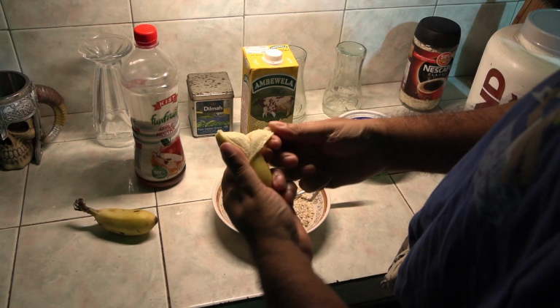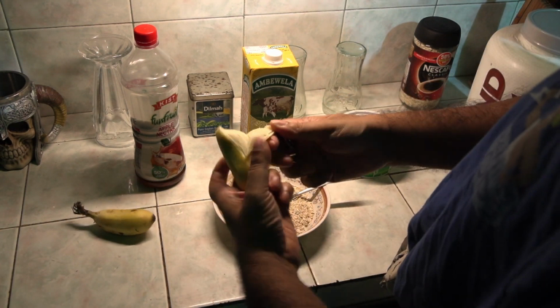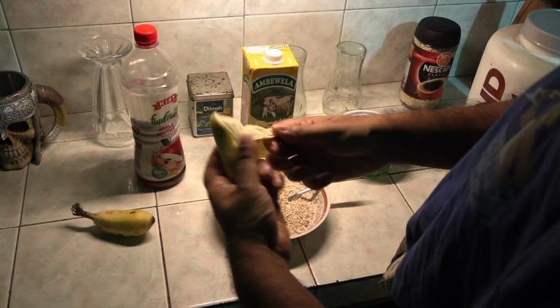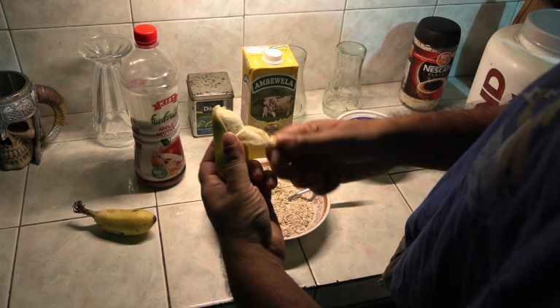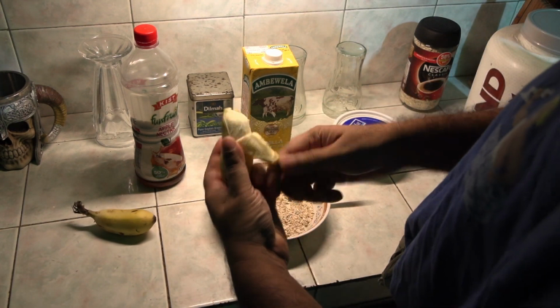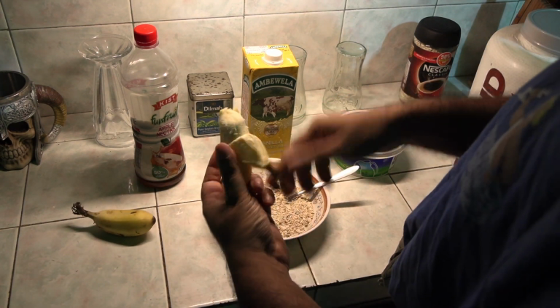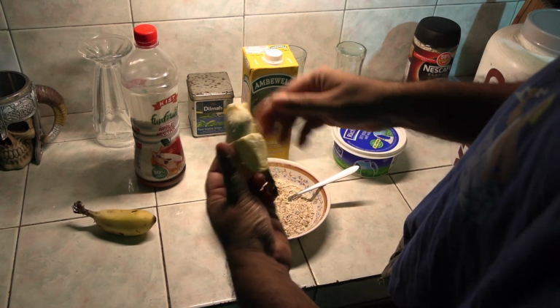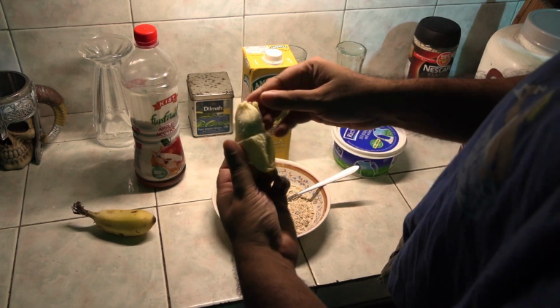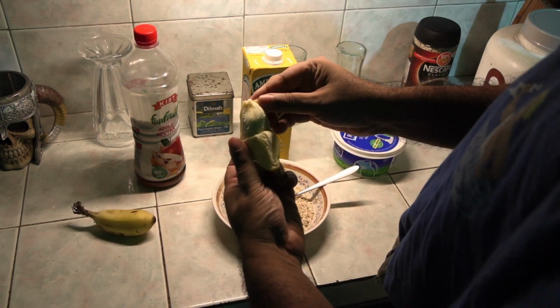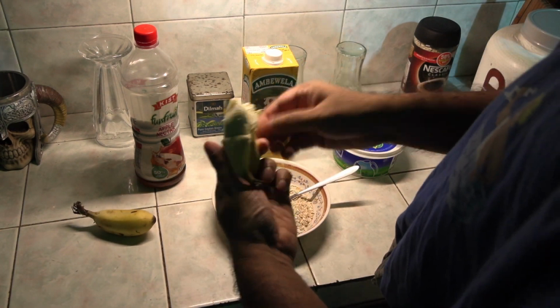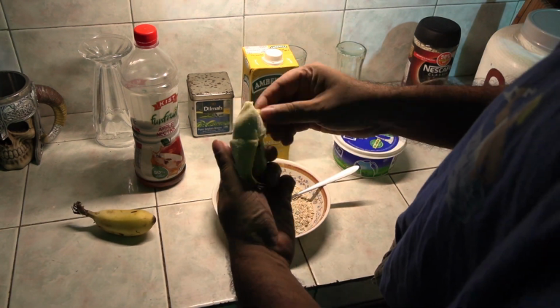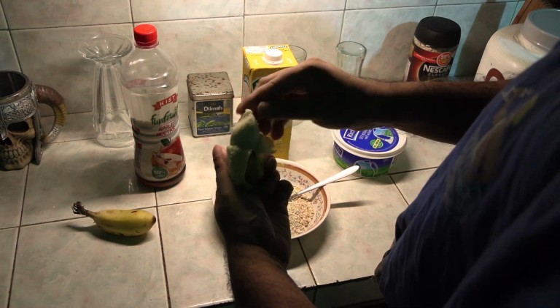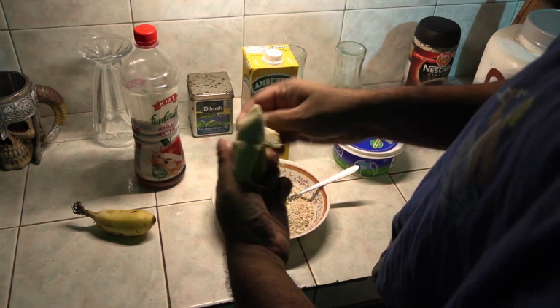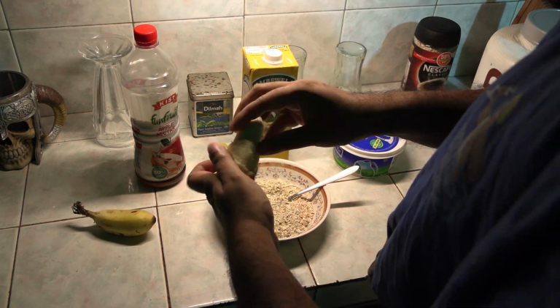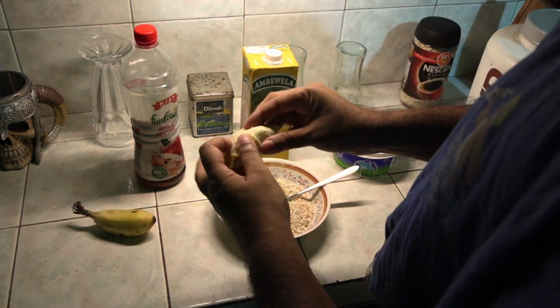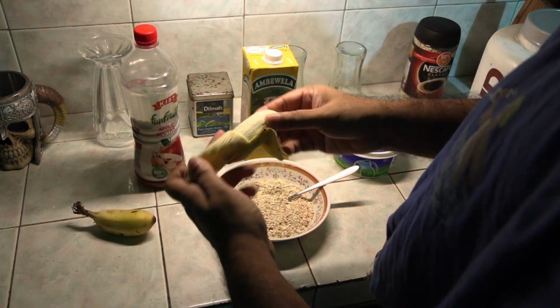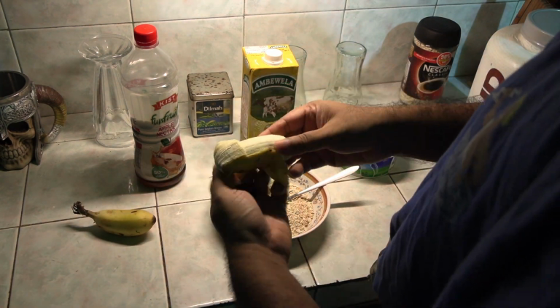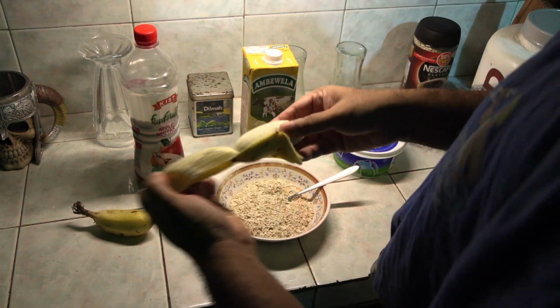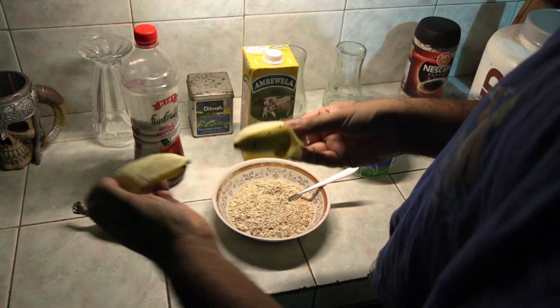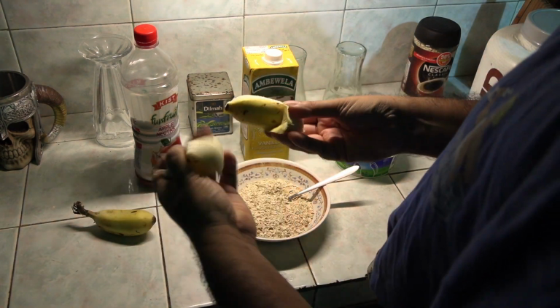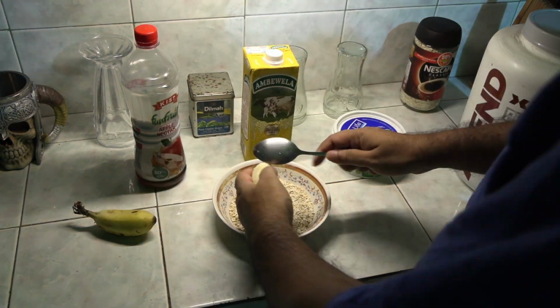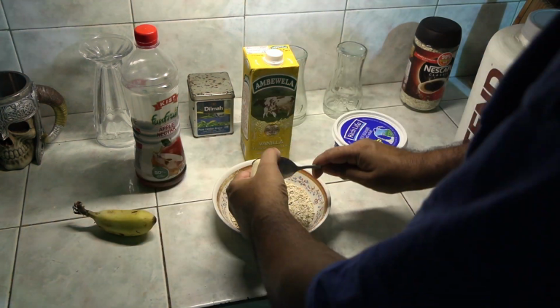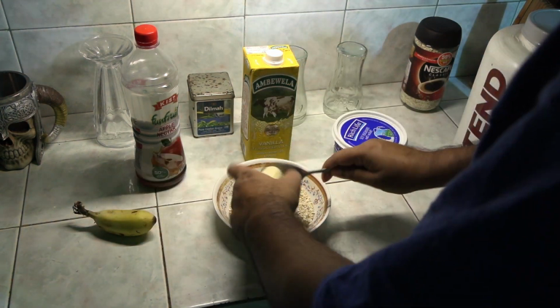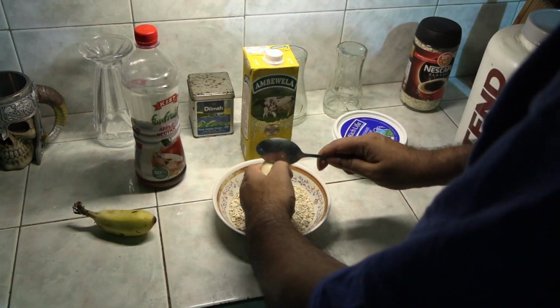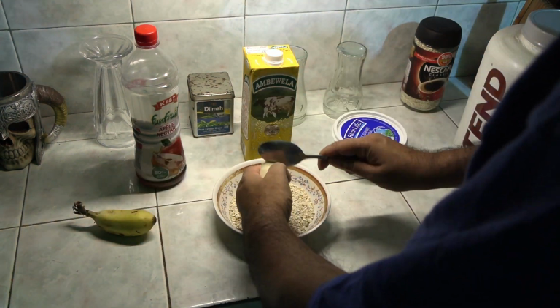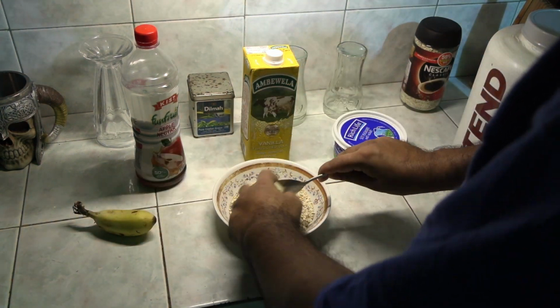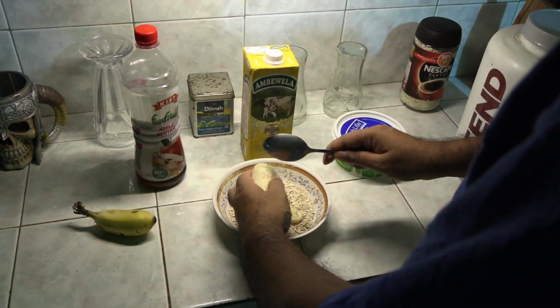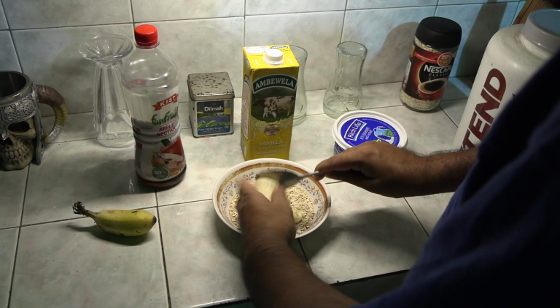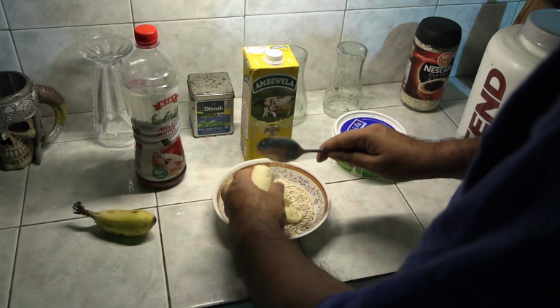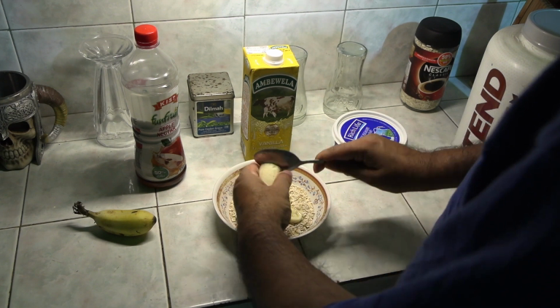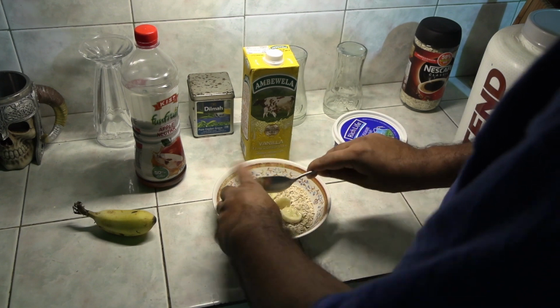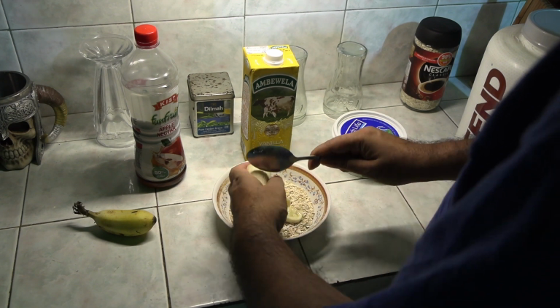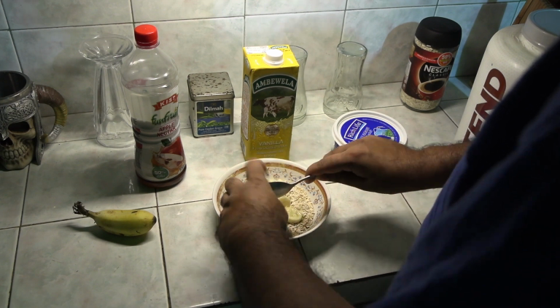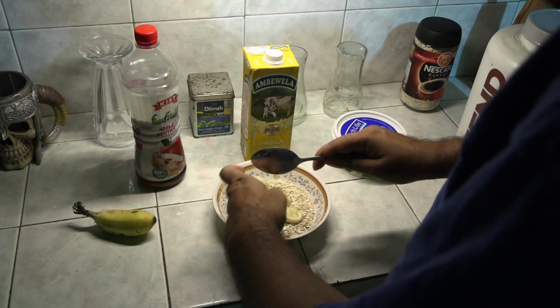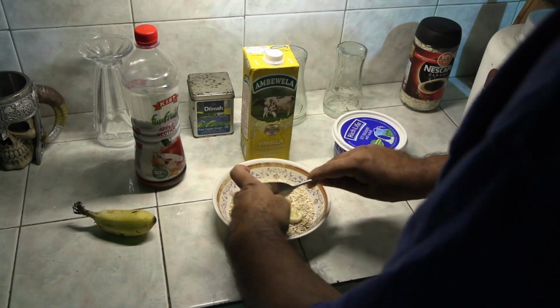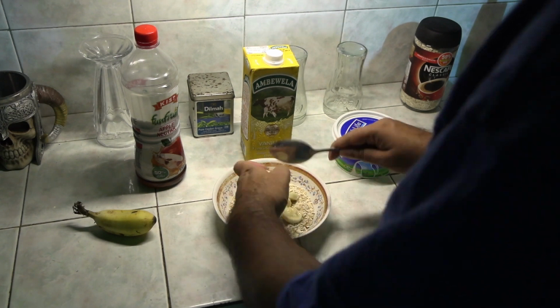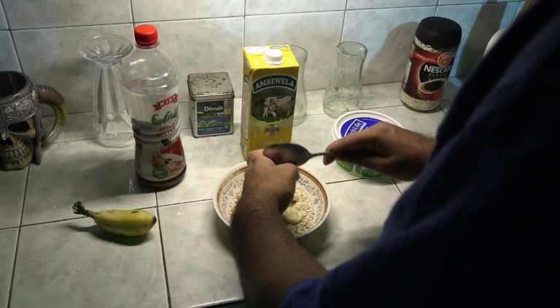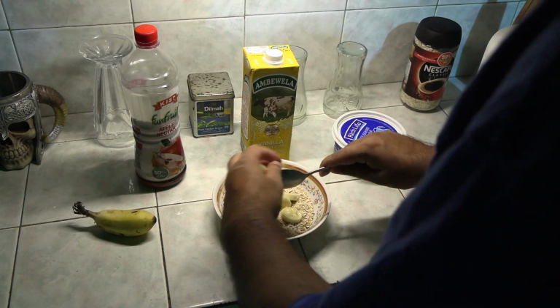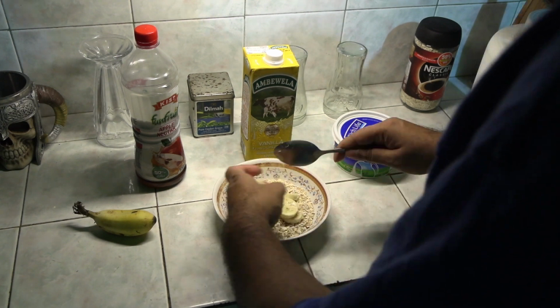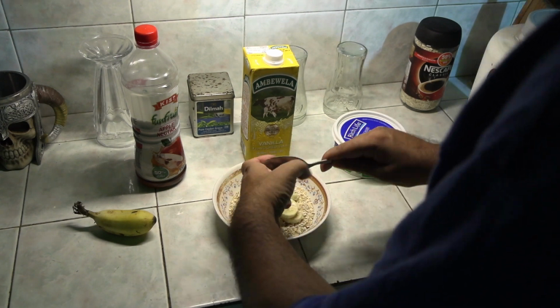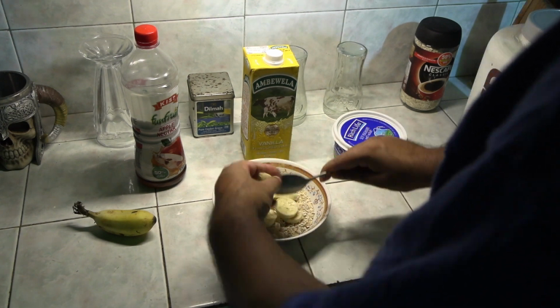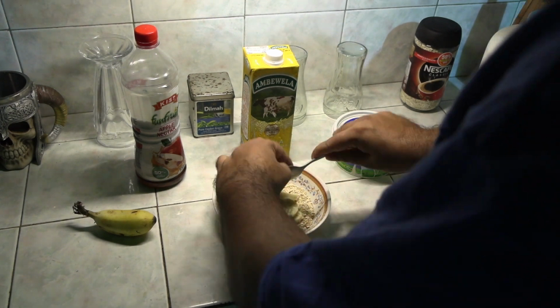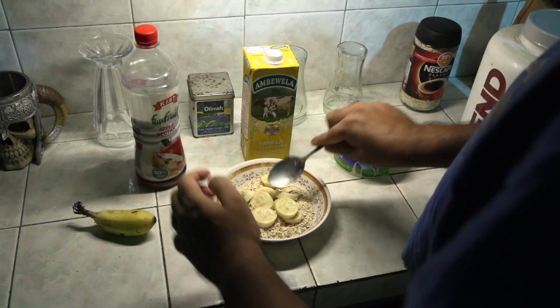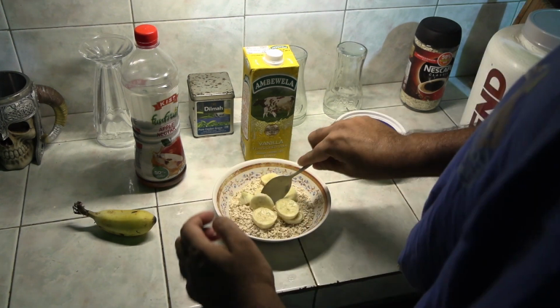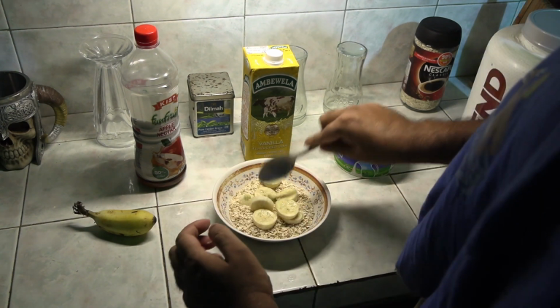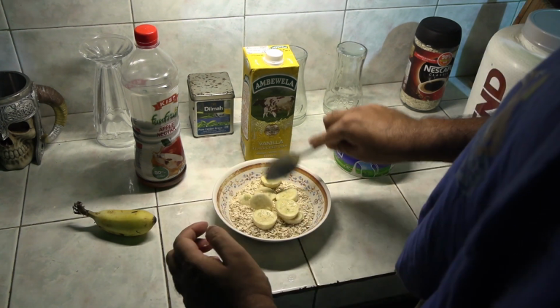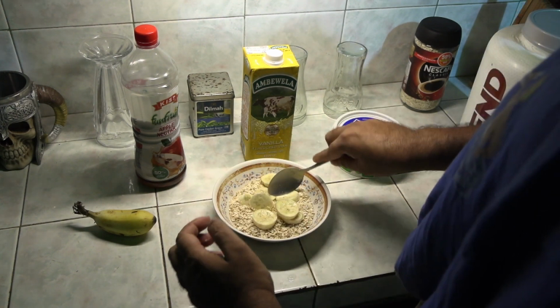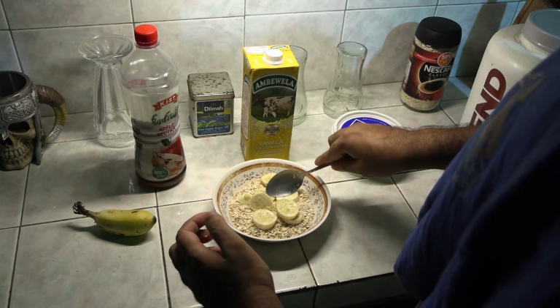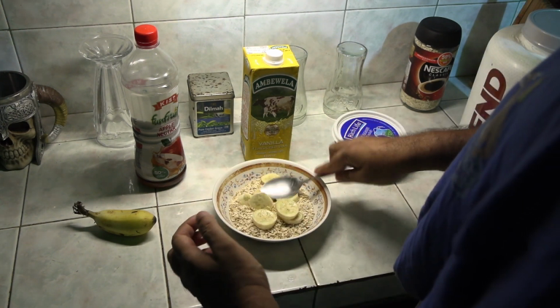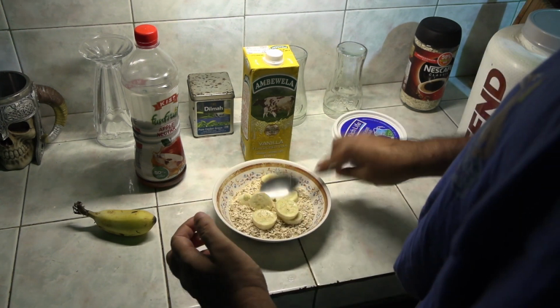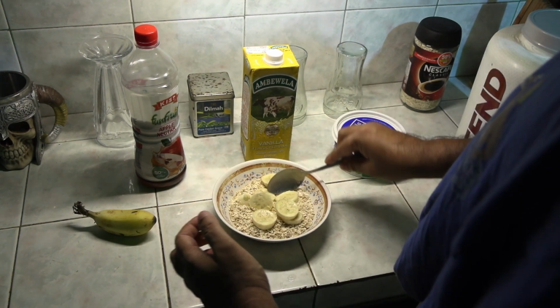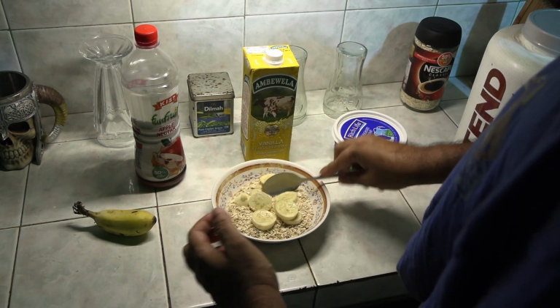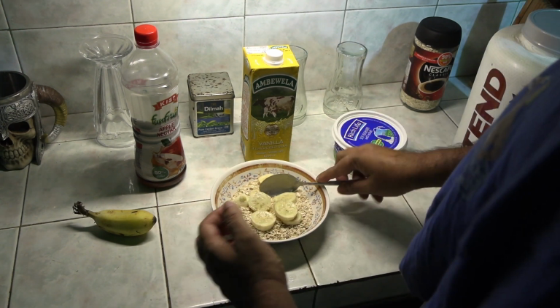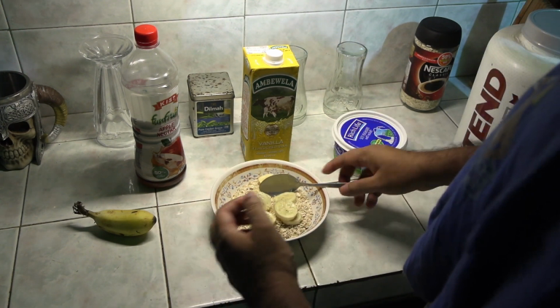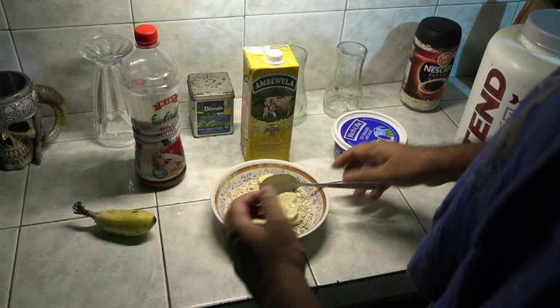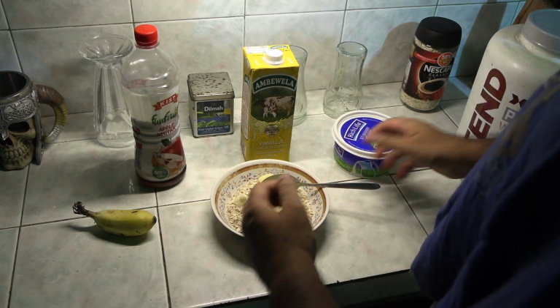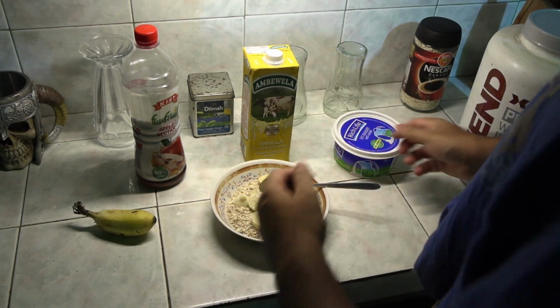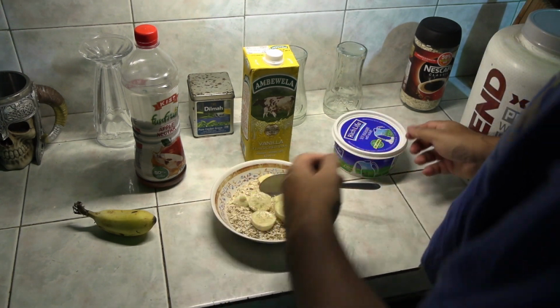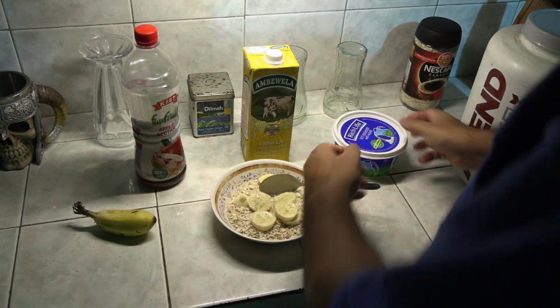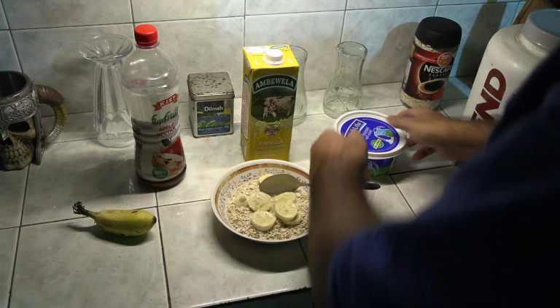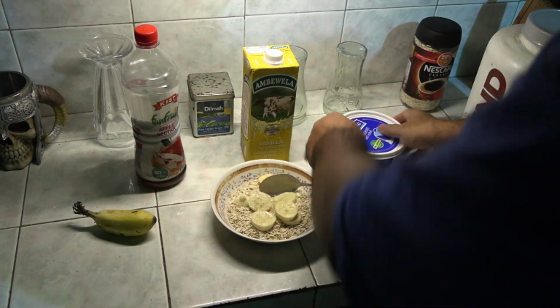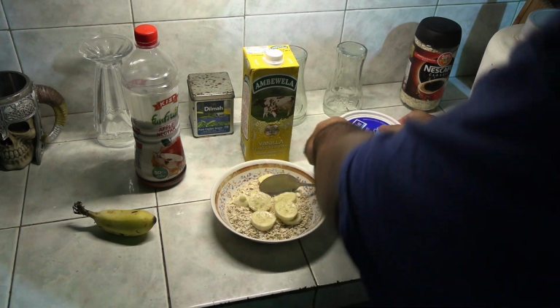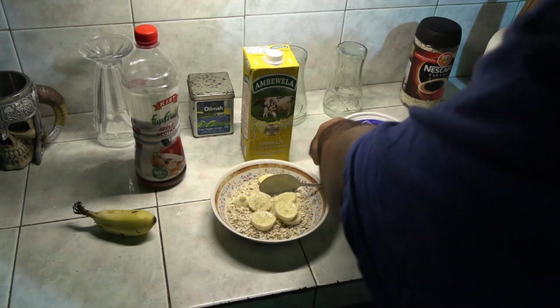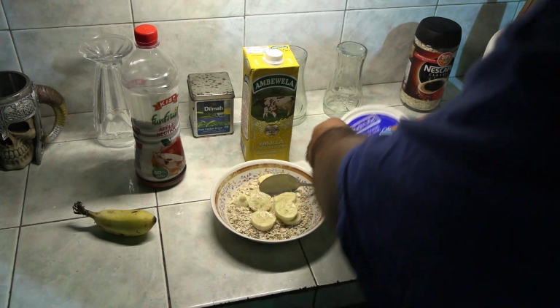Then I take some bananas, slice them up, and put them in. Bananas have a ton of potassium, which is great.